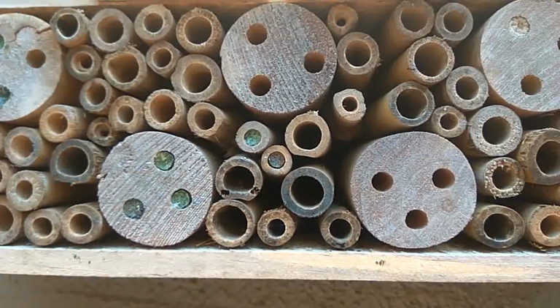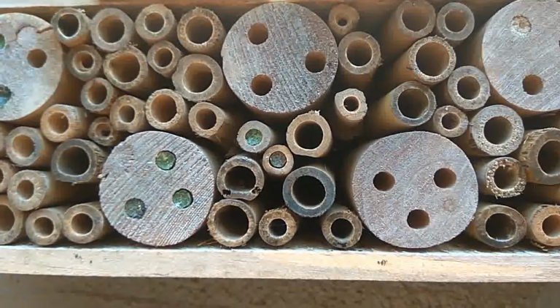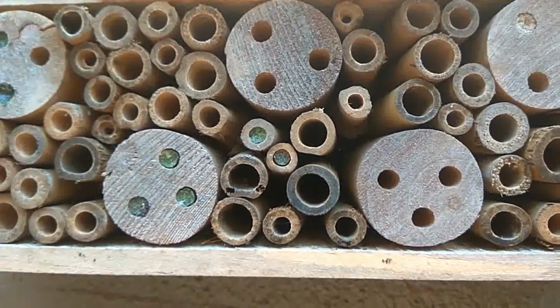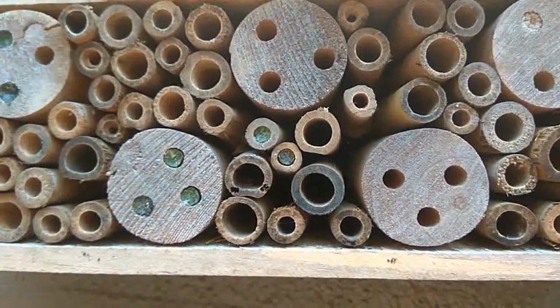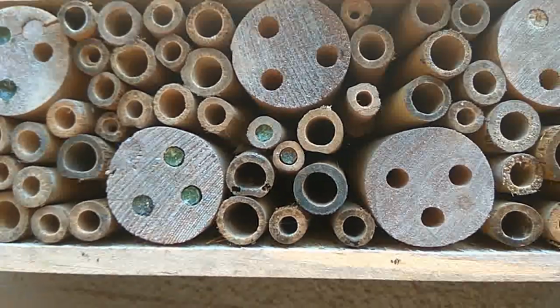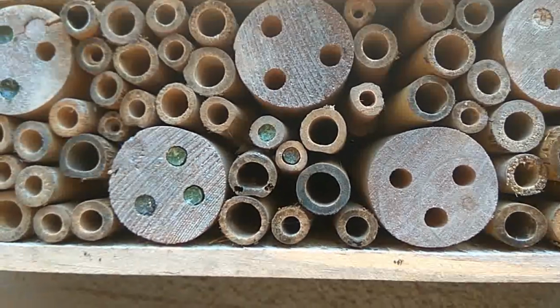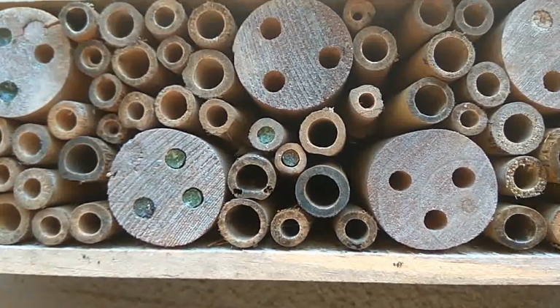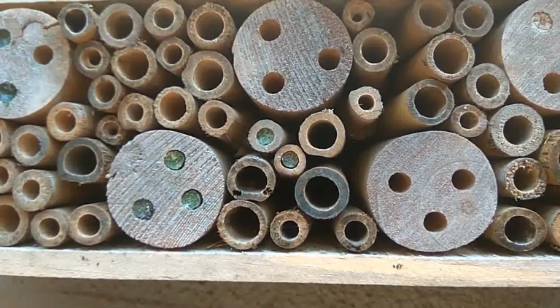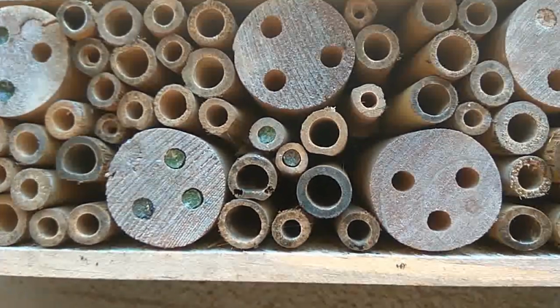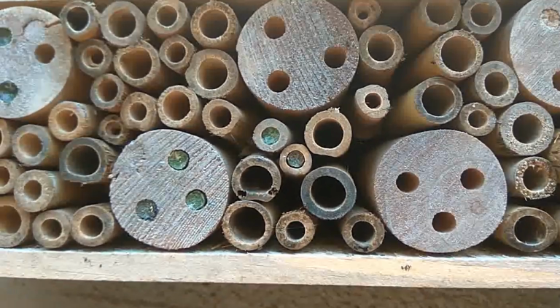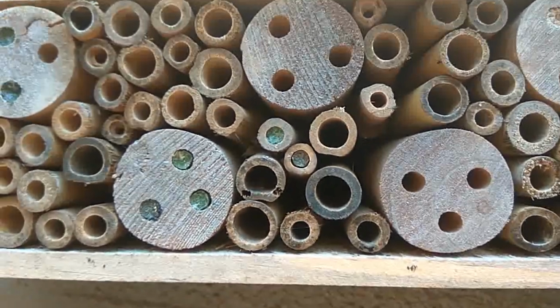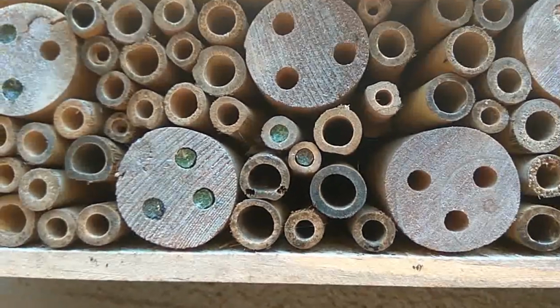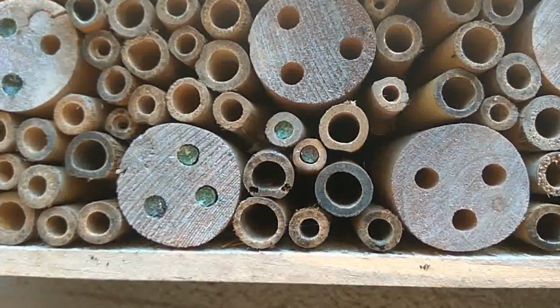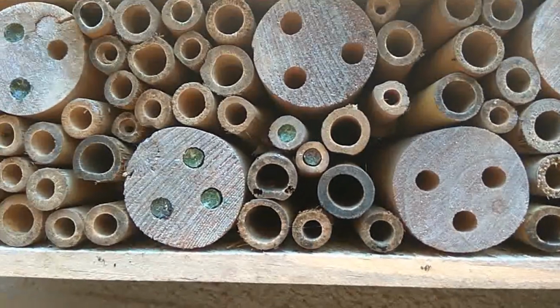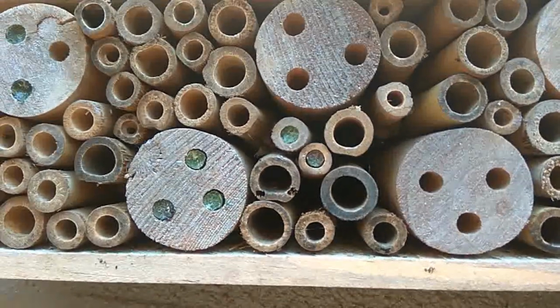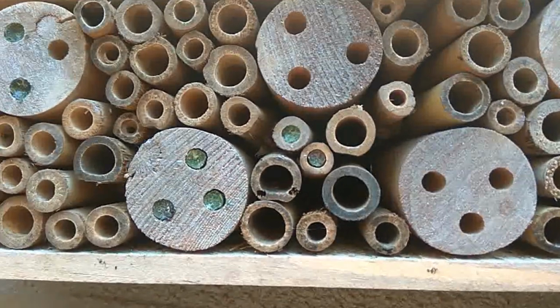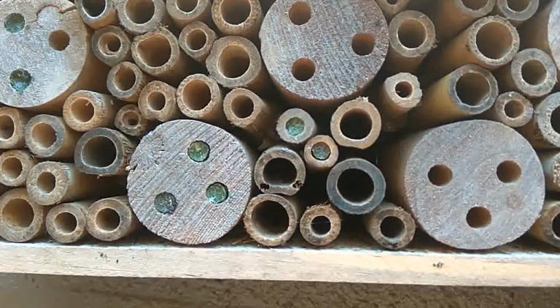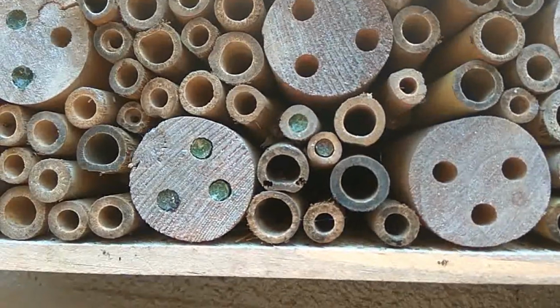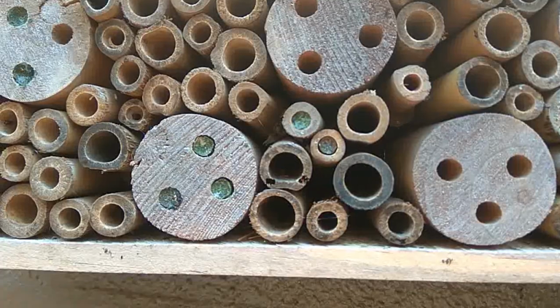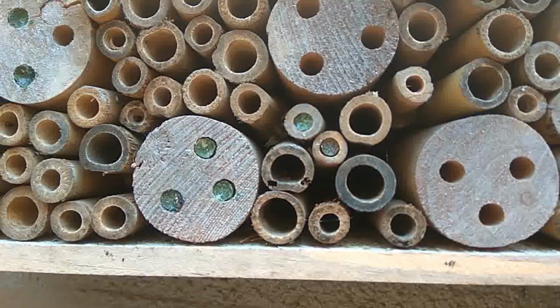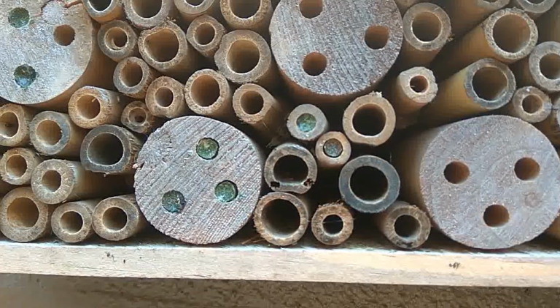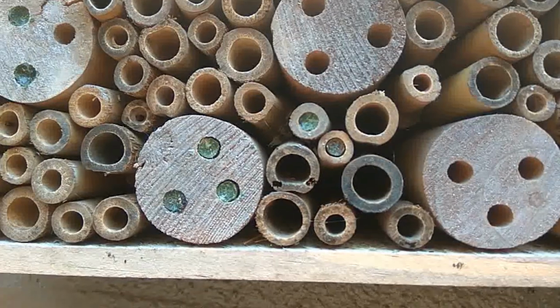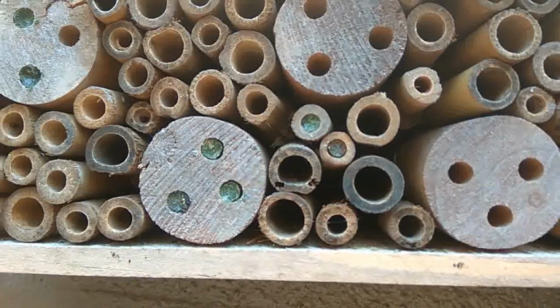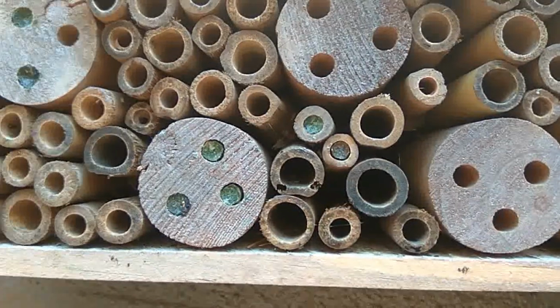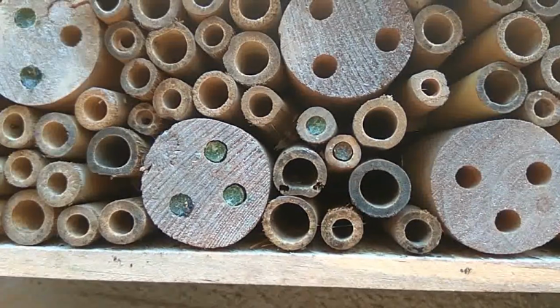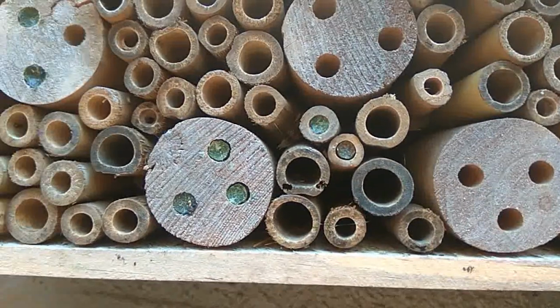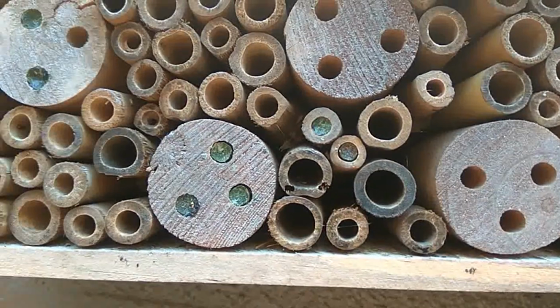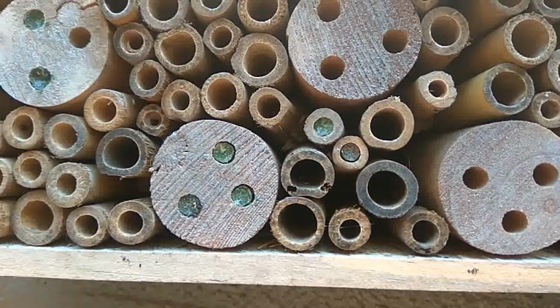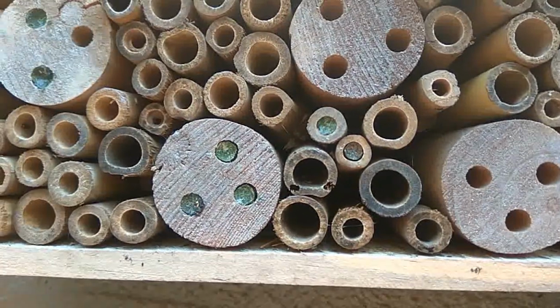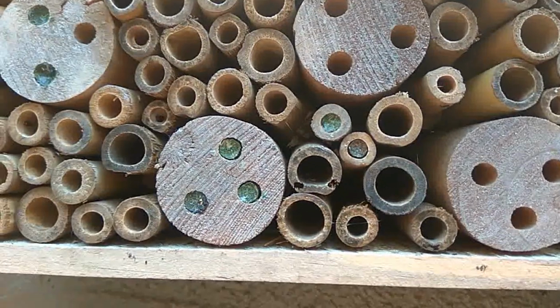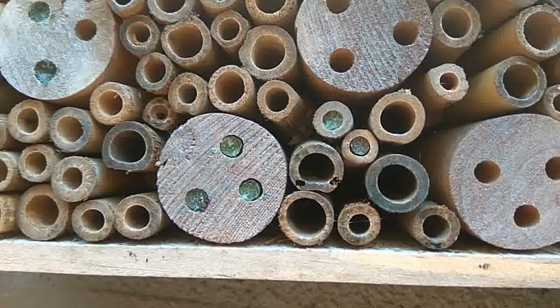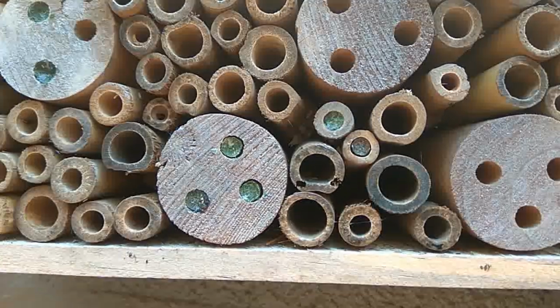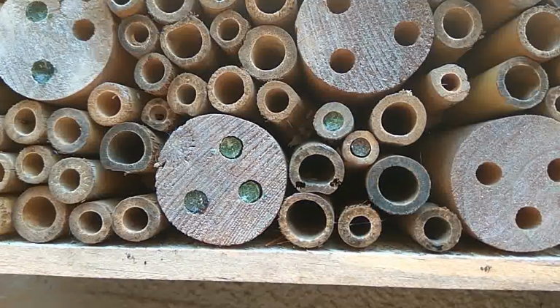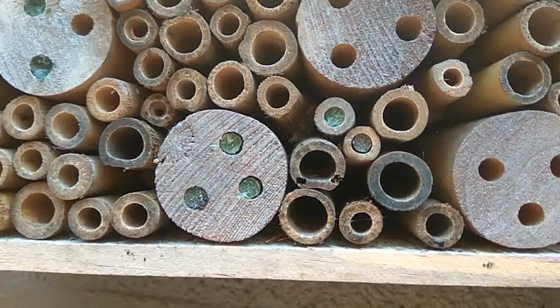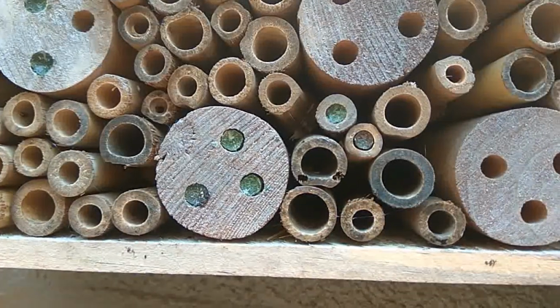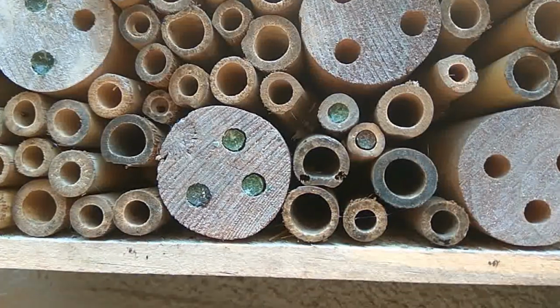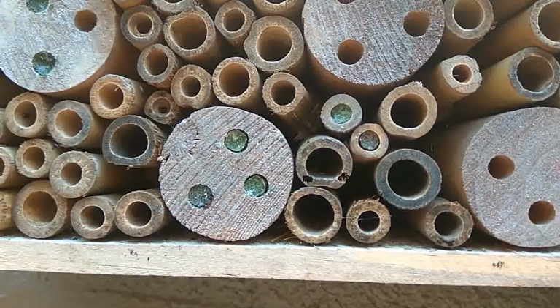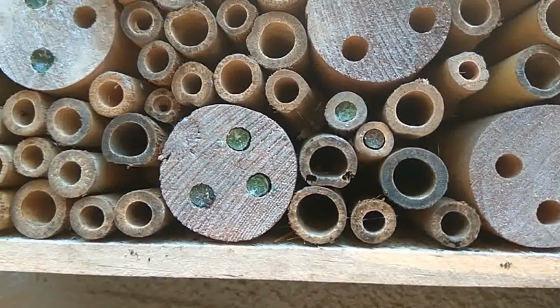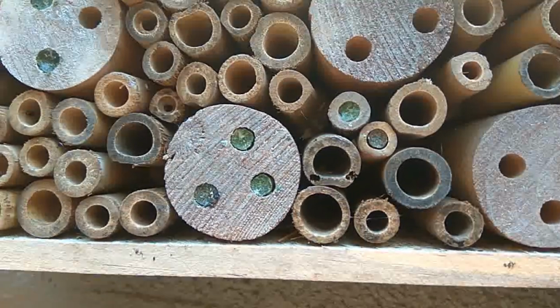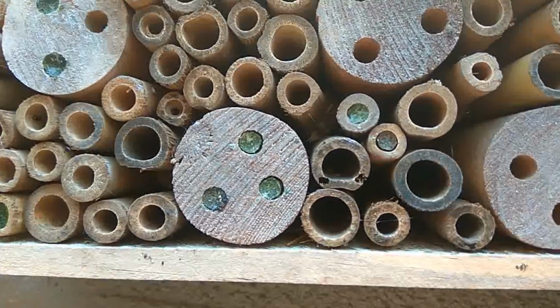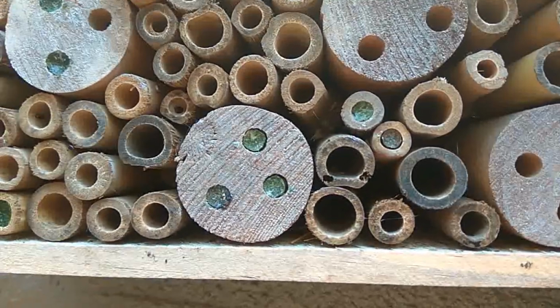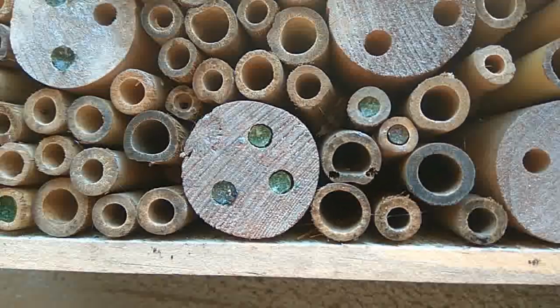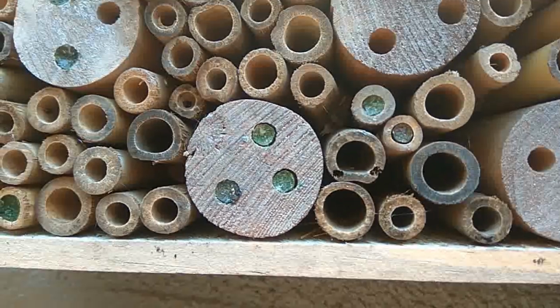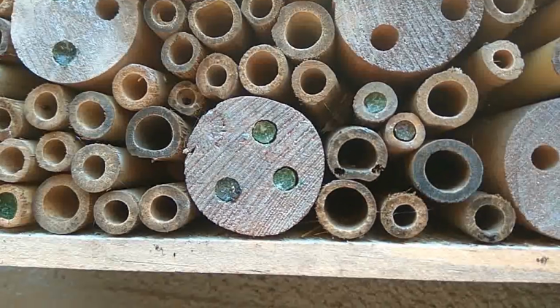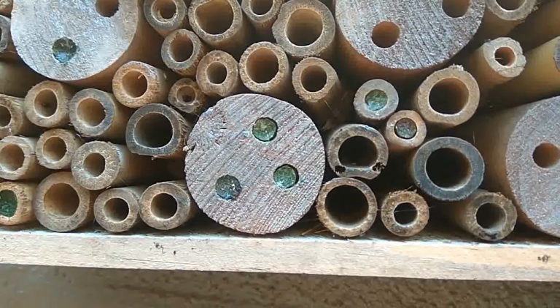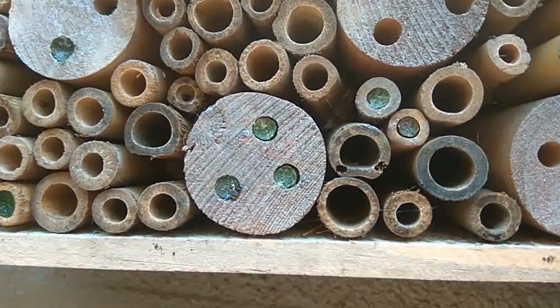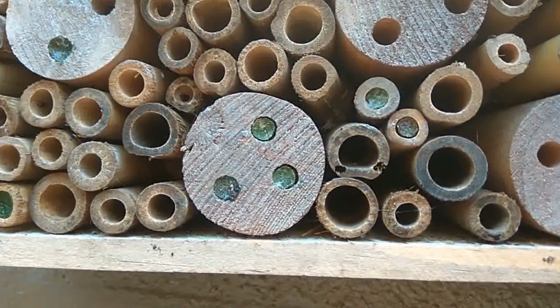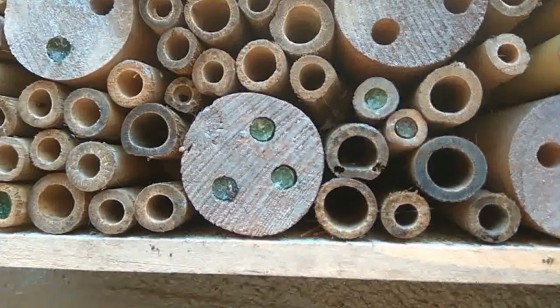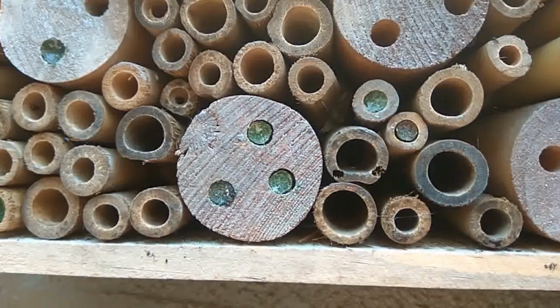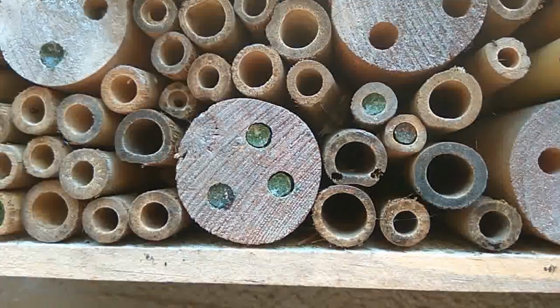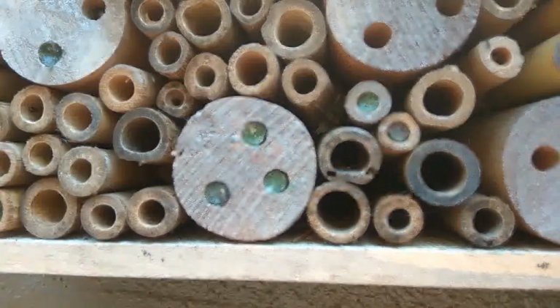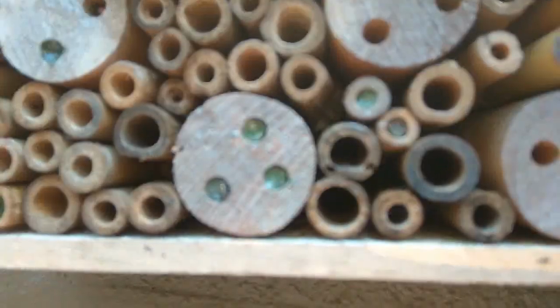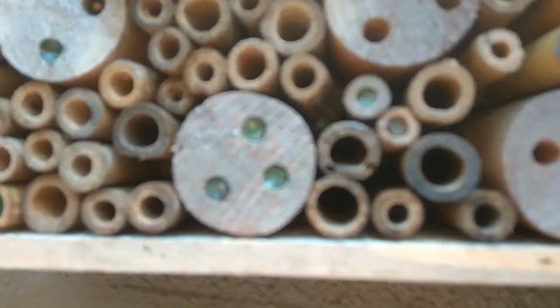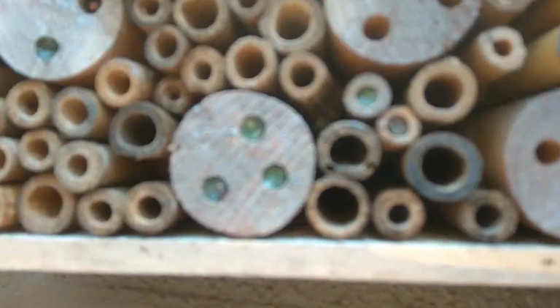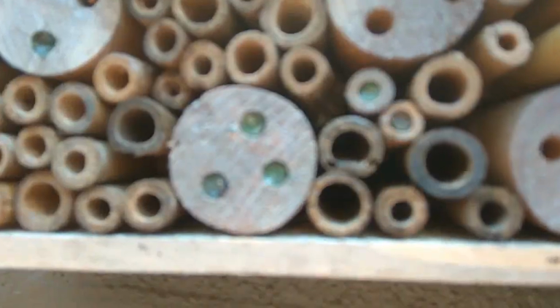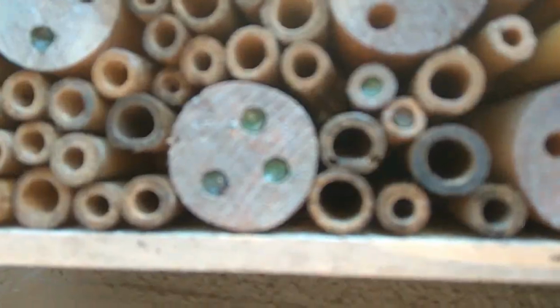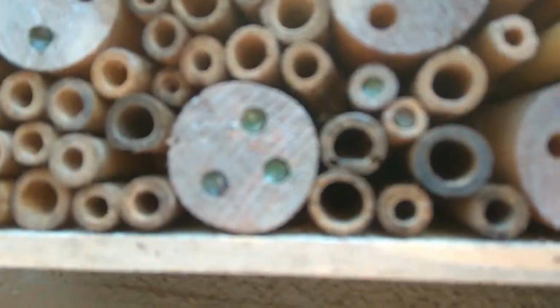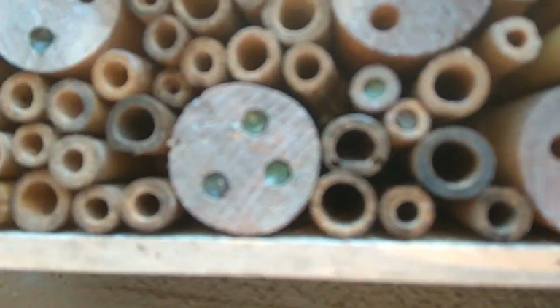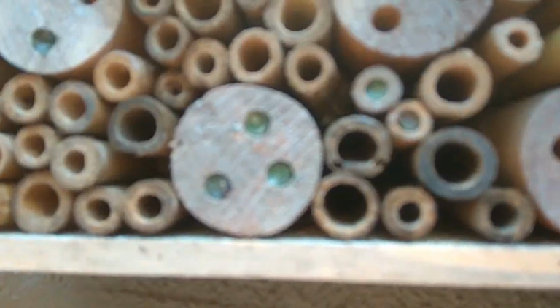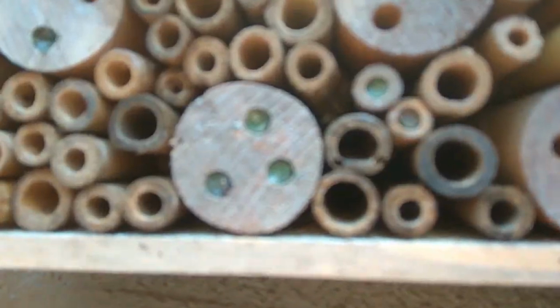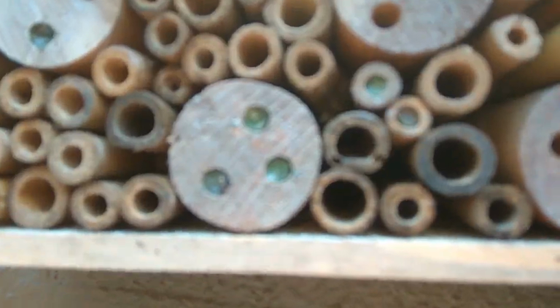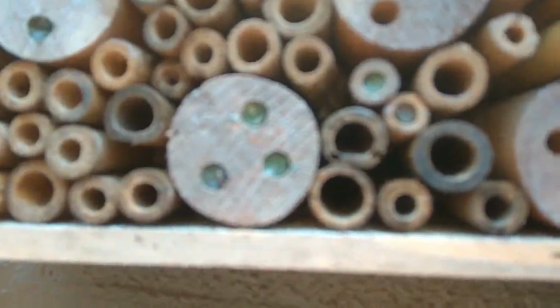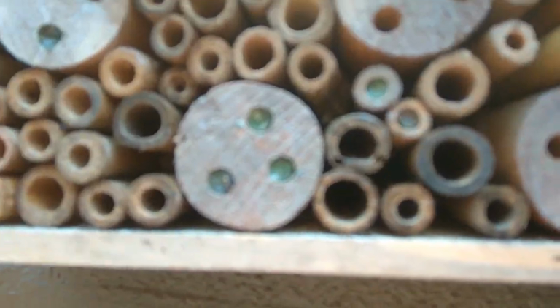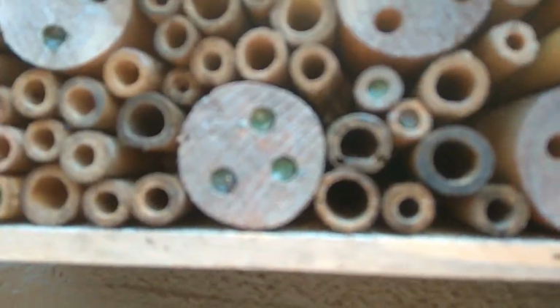I've noticed, which I haven't seen before, that quite a few of the holes have been plugged up, so that's pretty good.